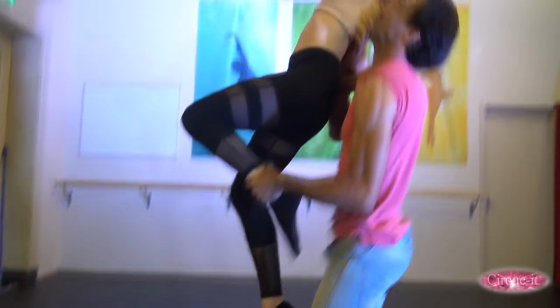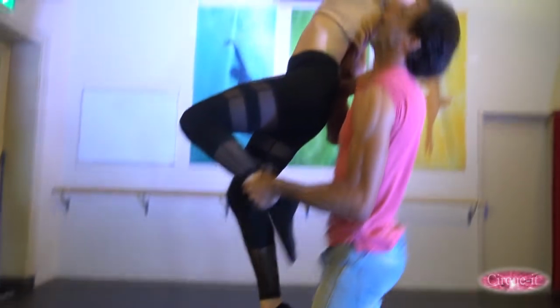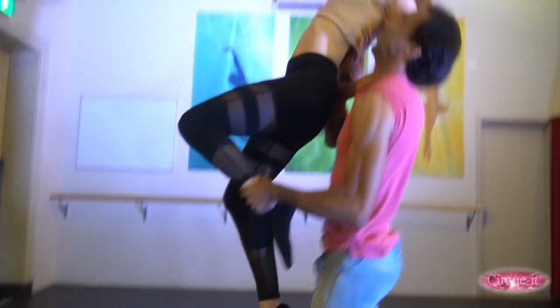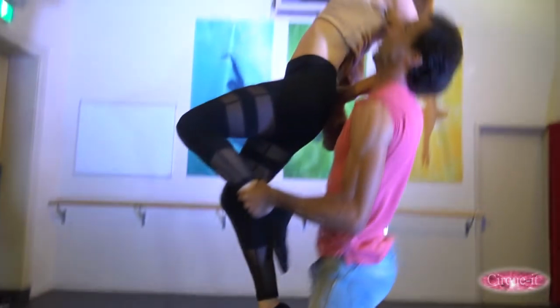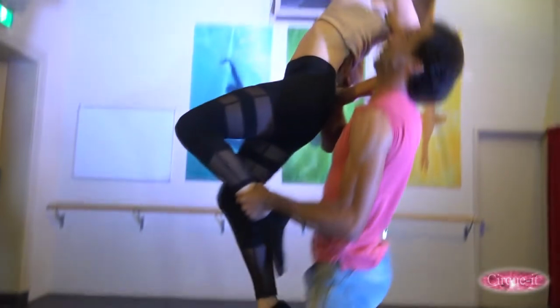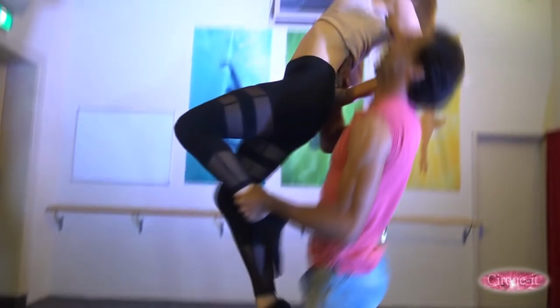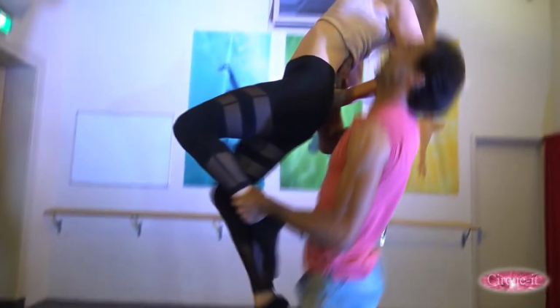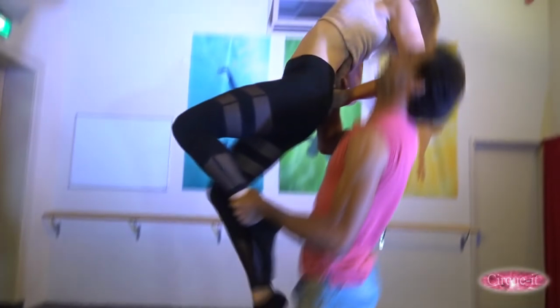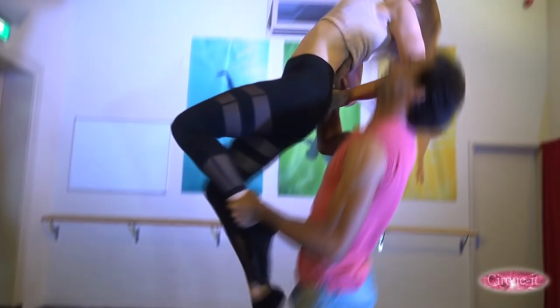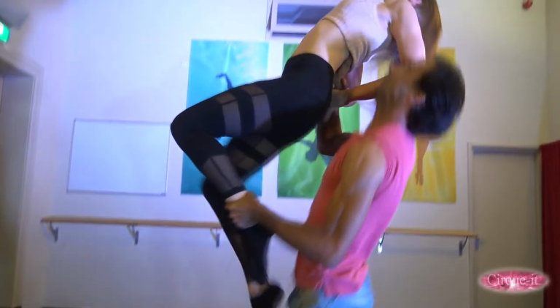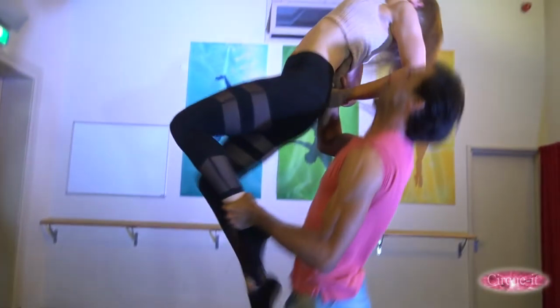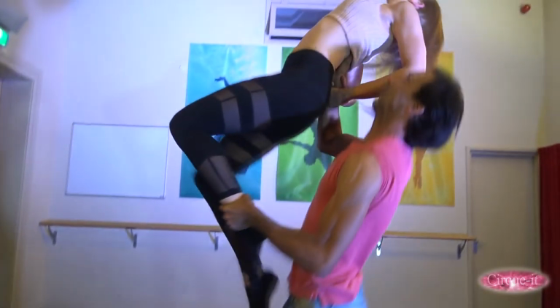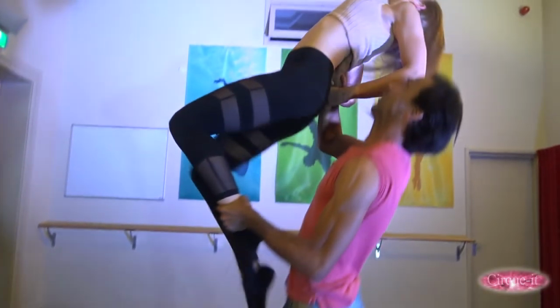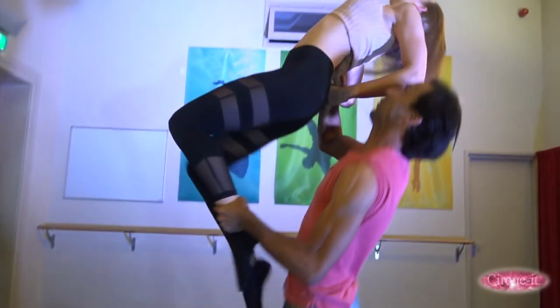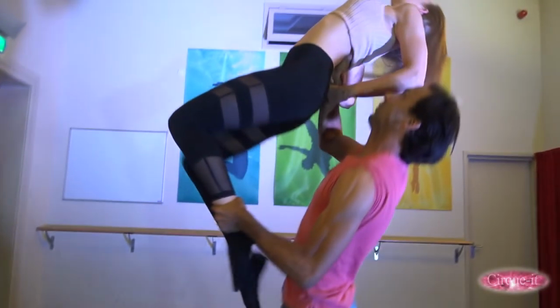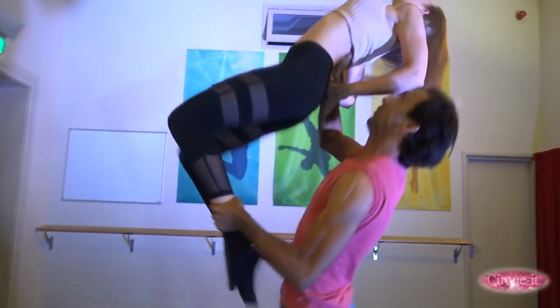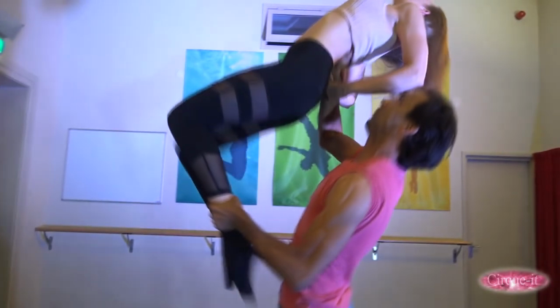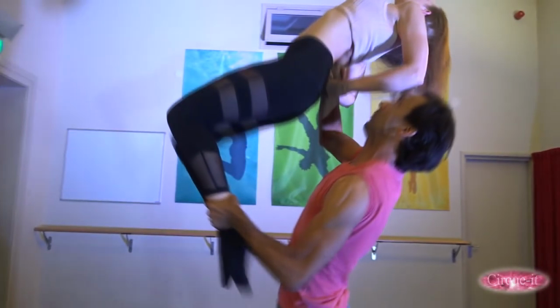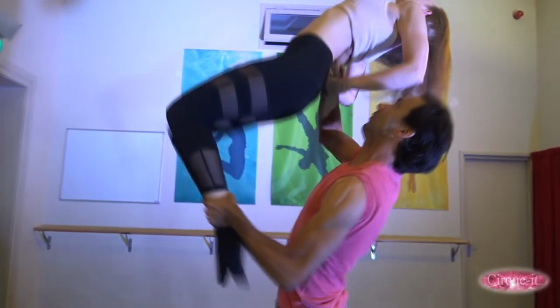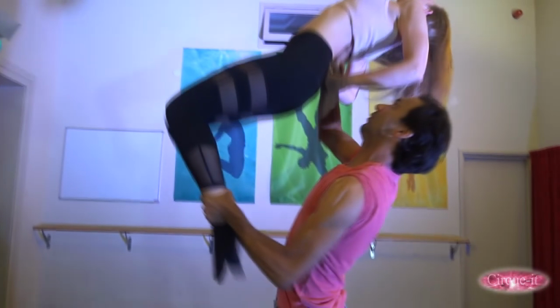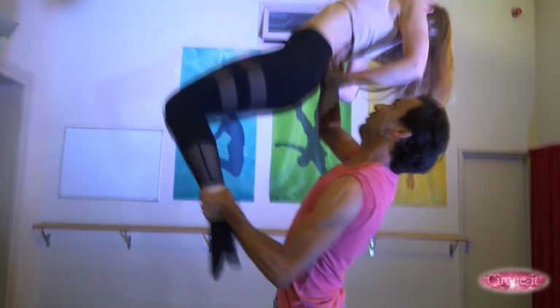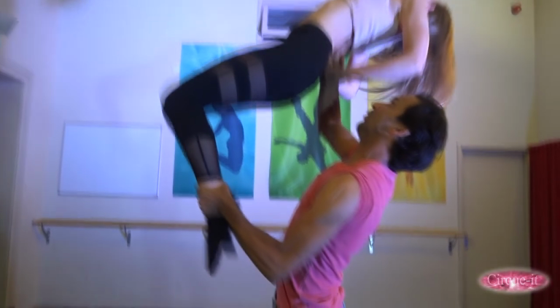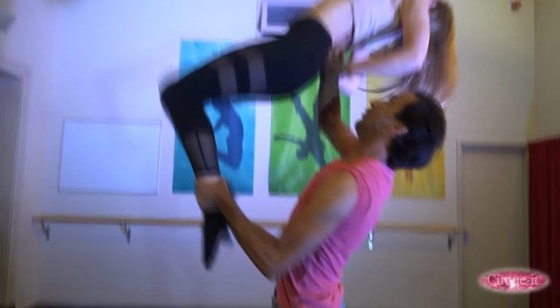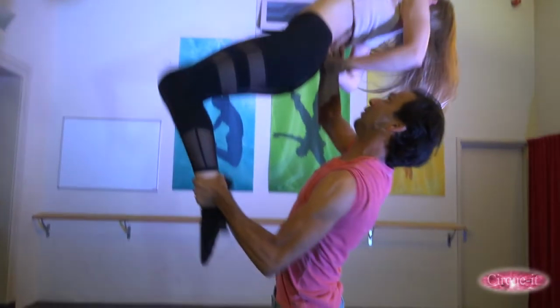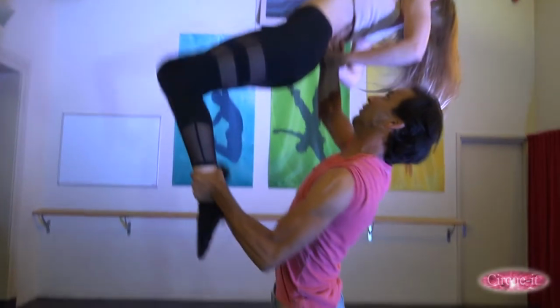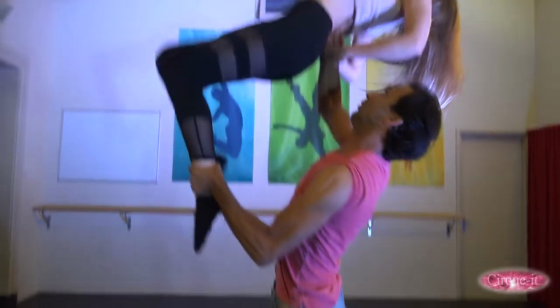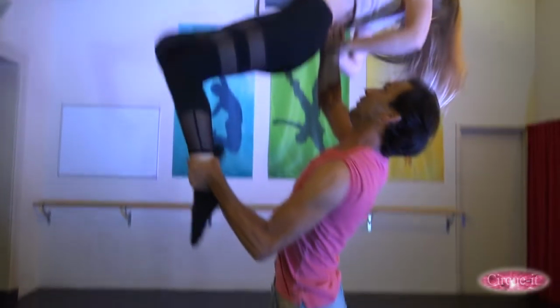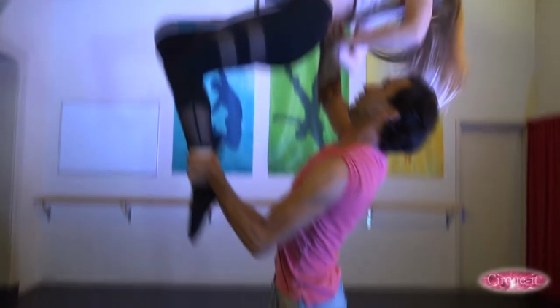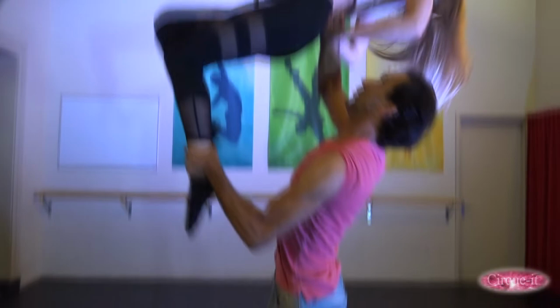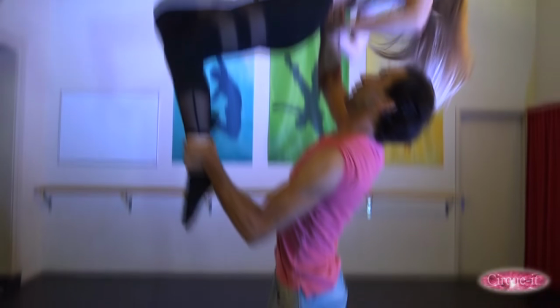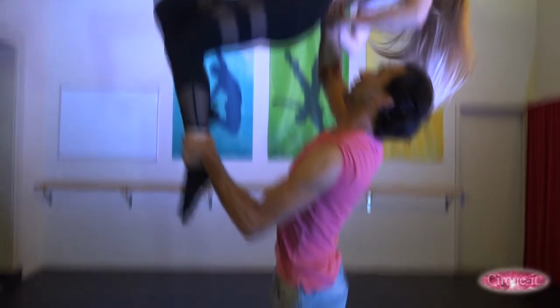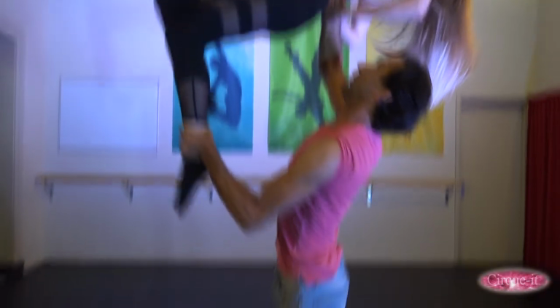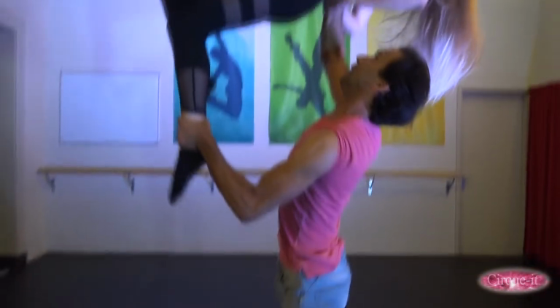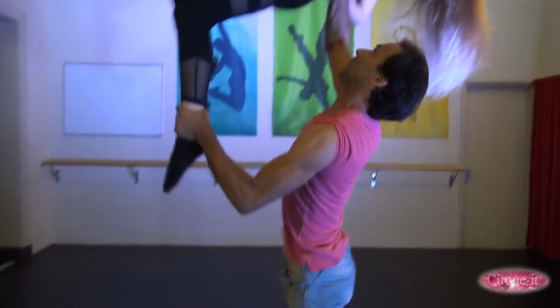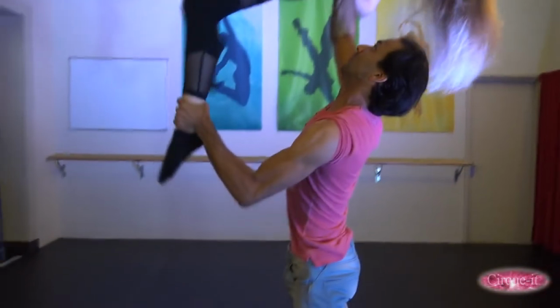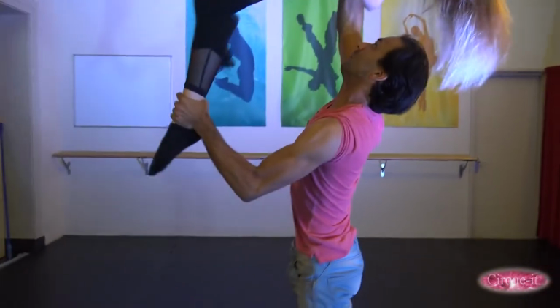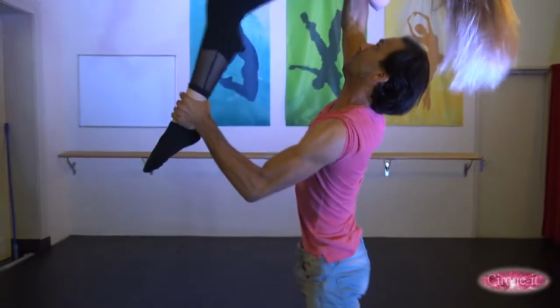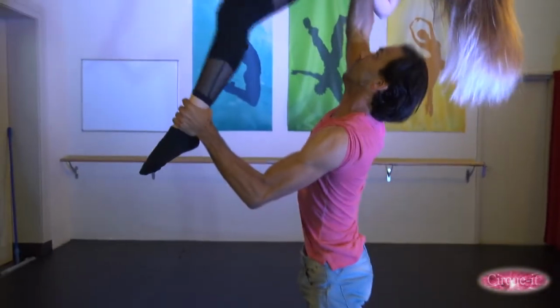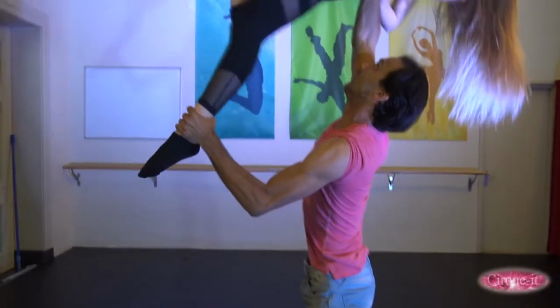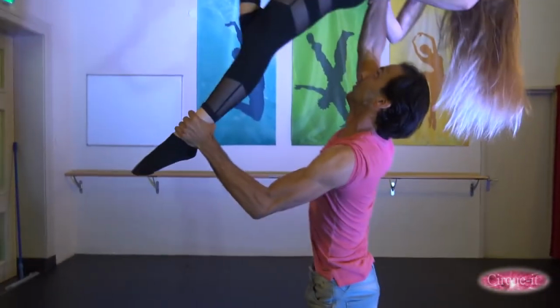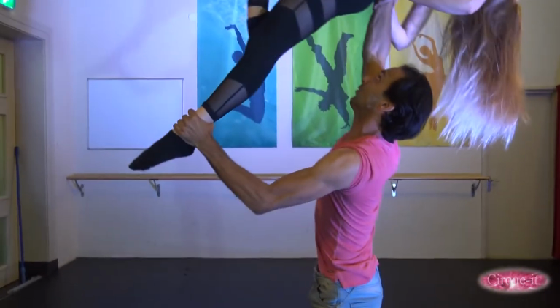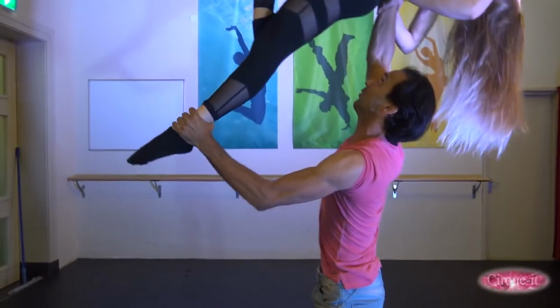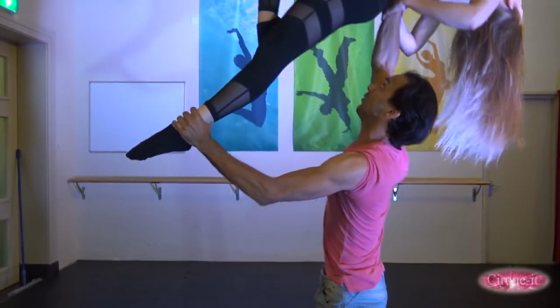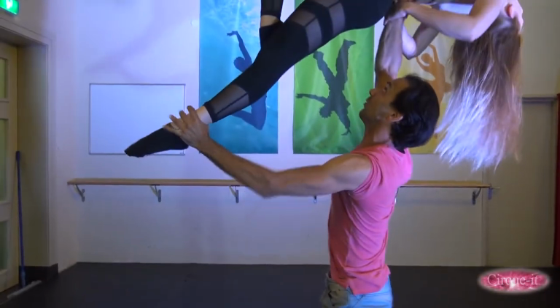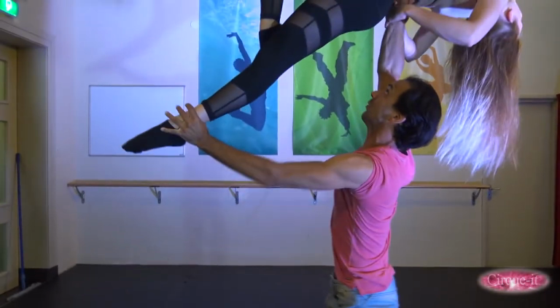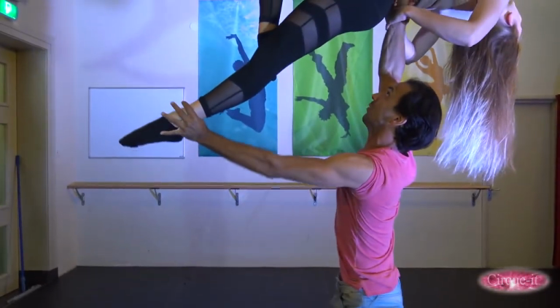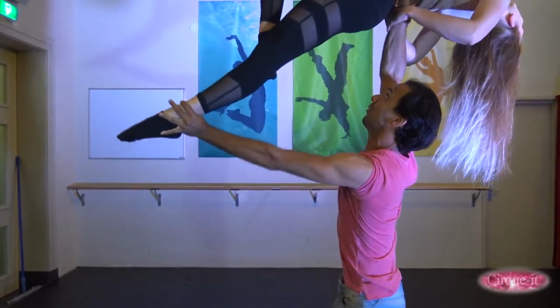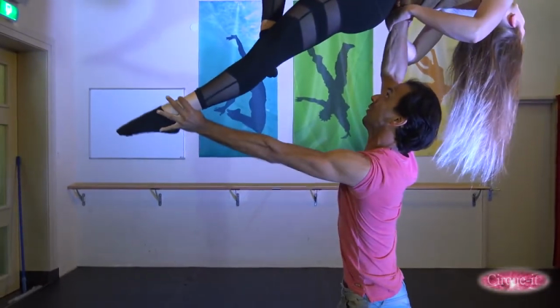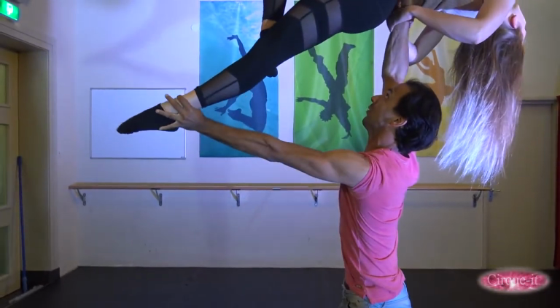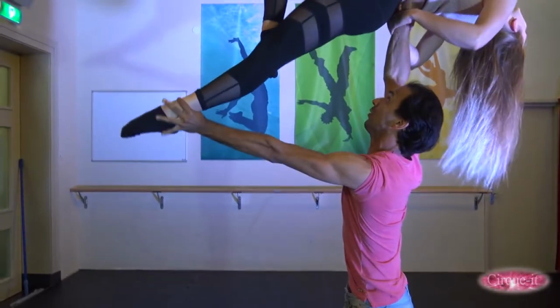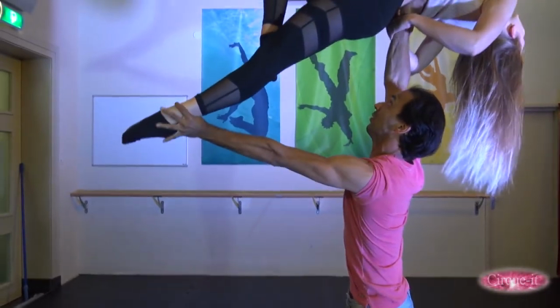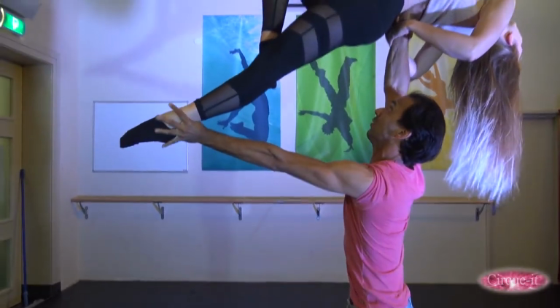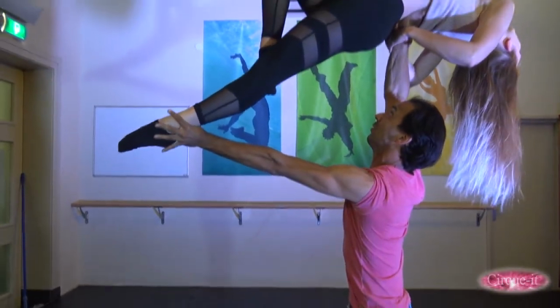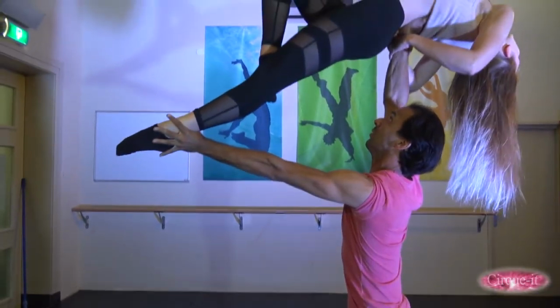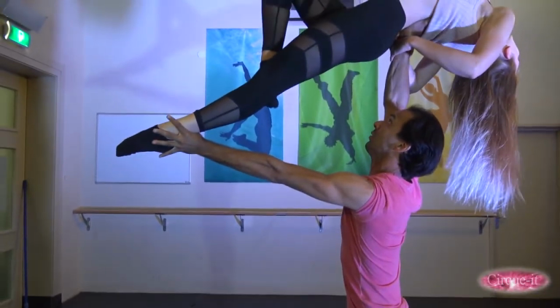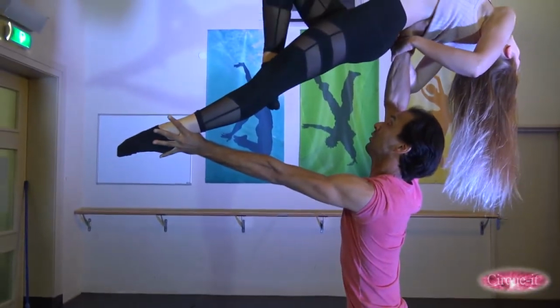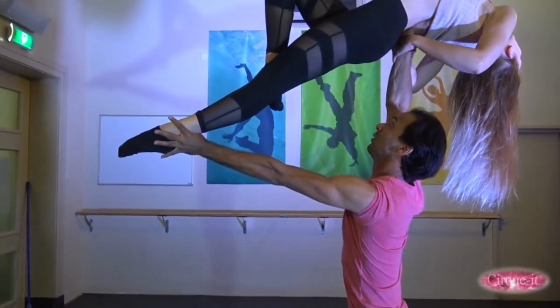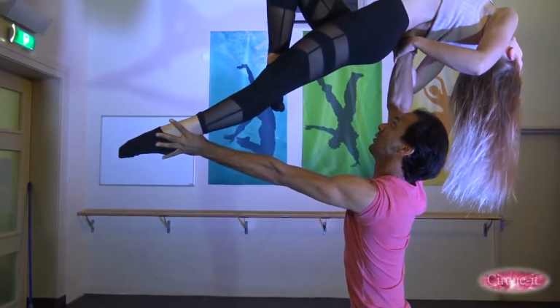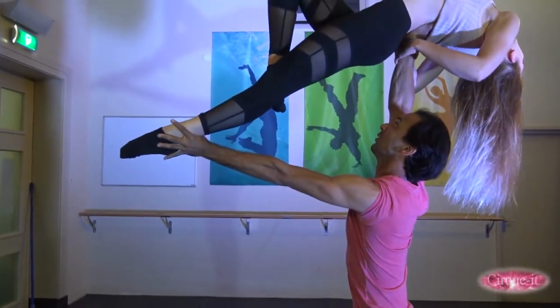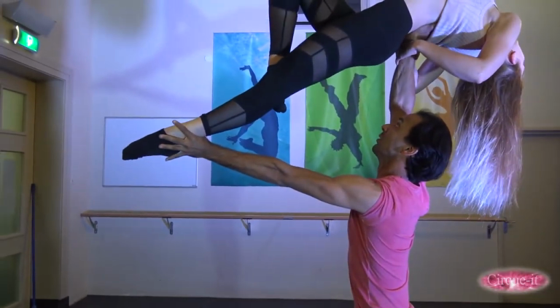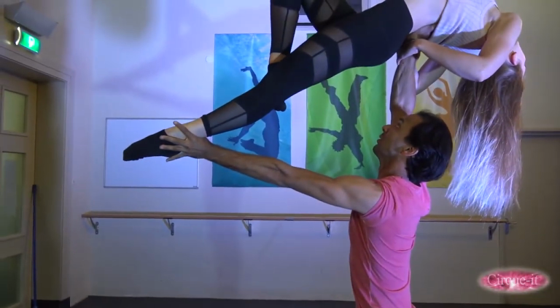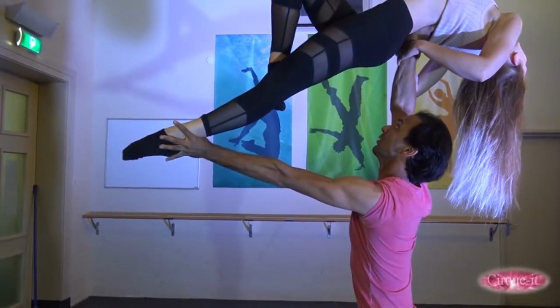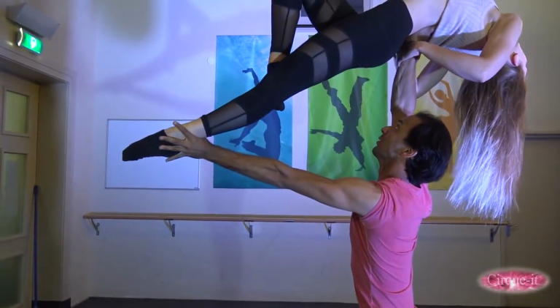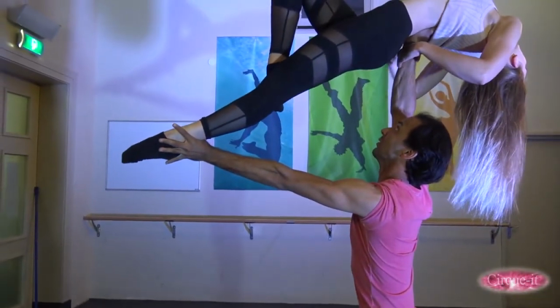If the base is holding the ankle correctly, this will cause the flyer to push herself into the air as opposed to the base deadlifting the flyer.